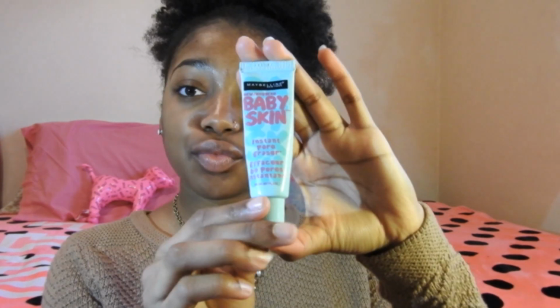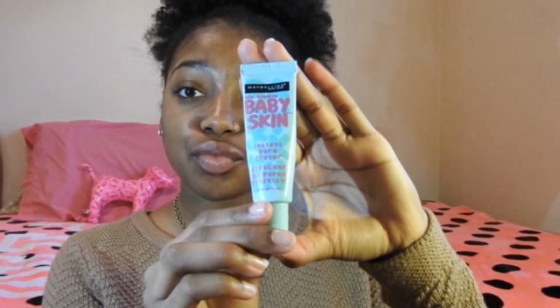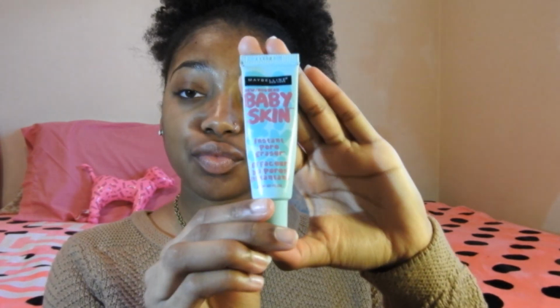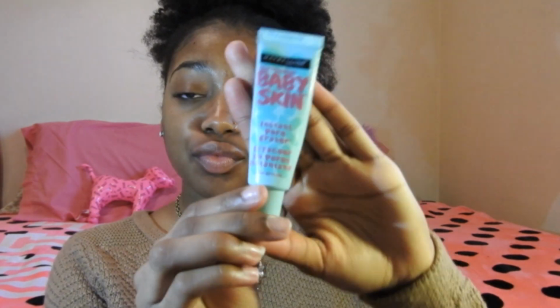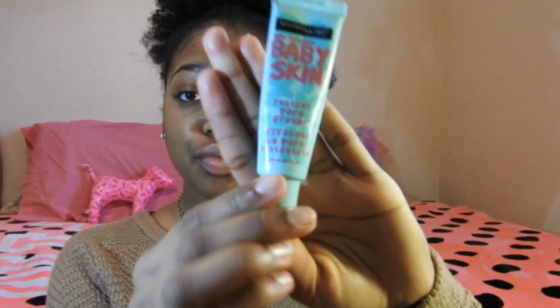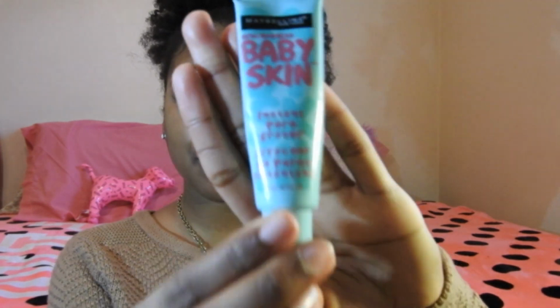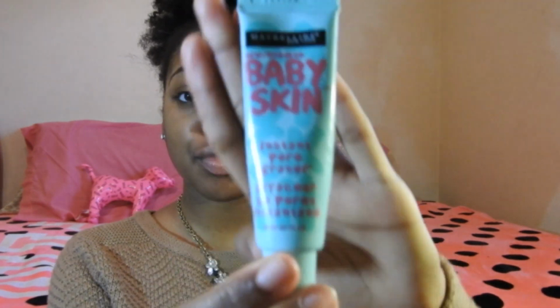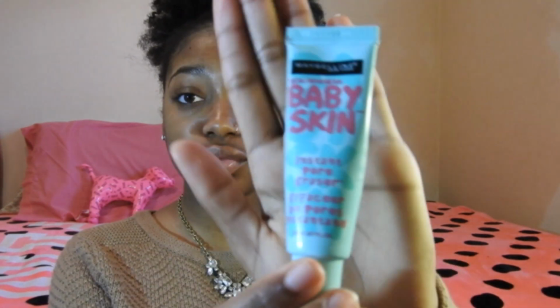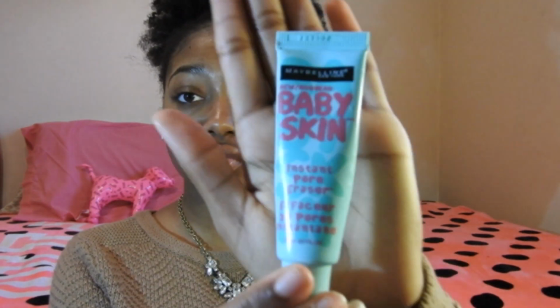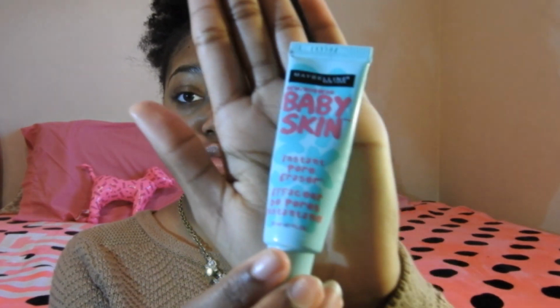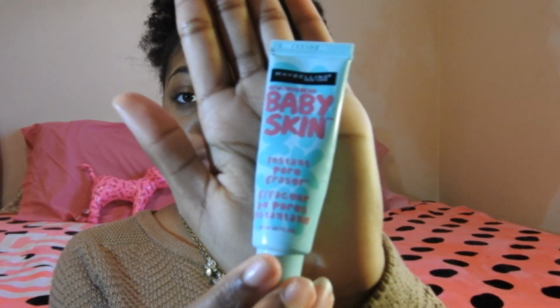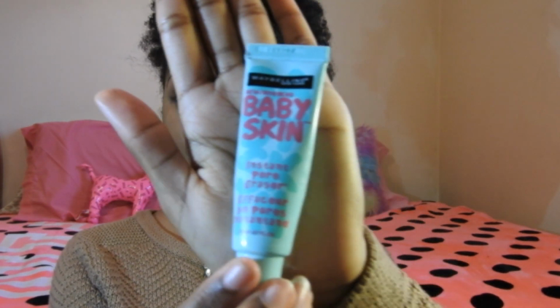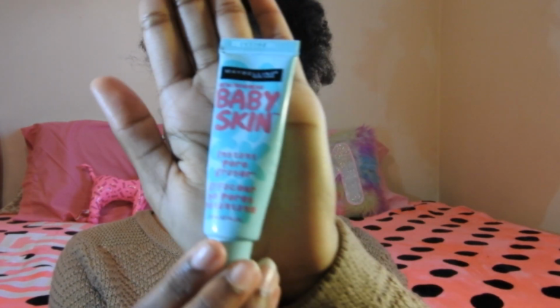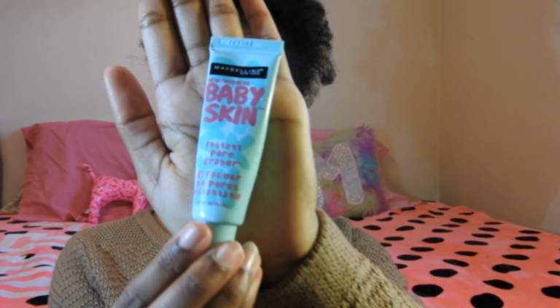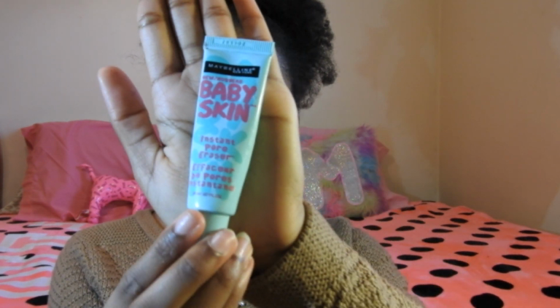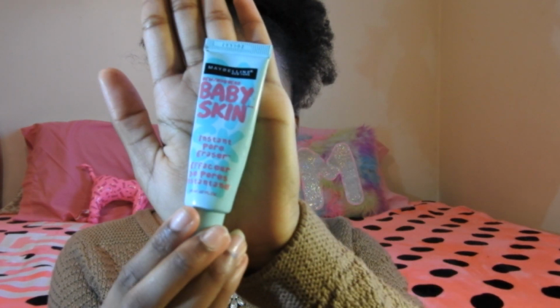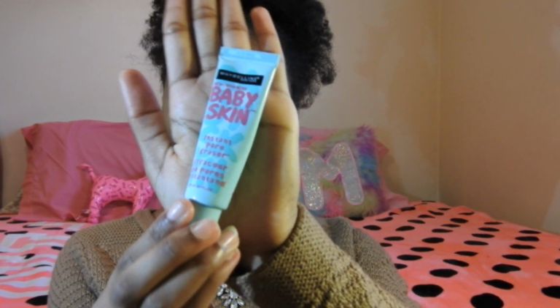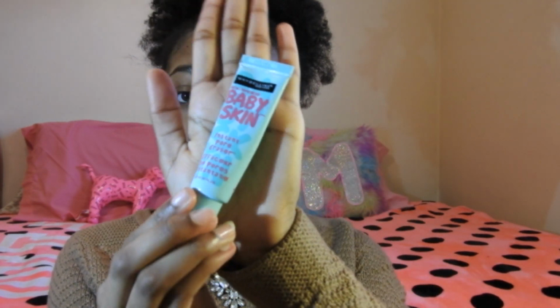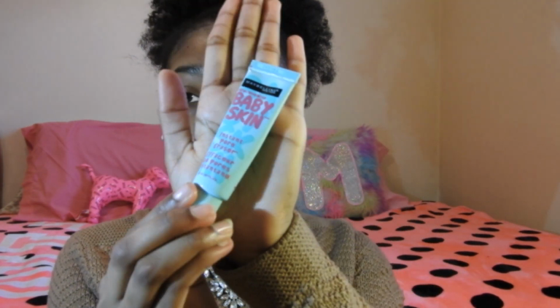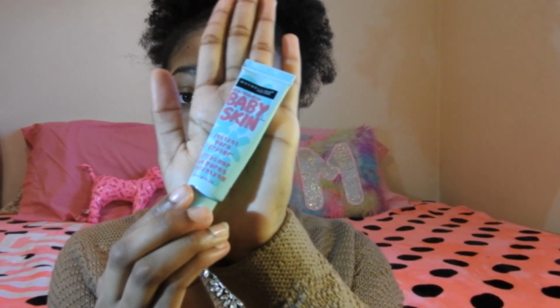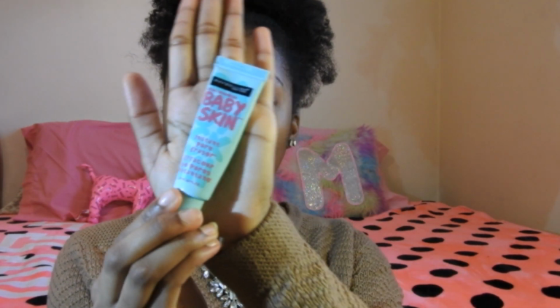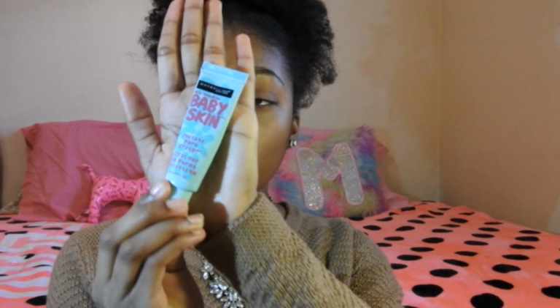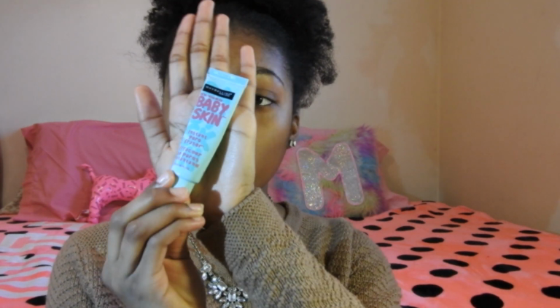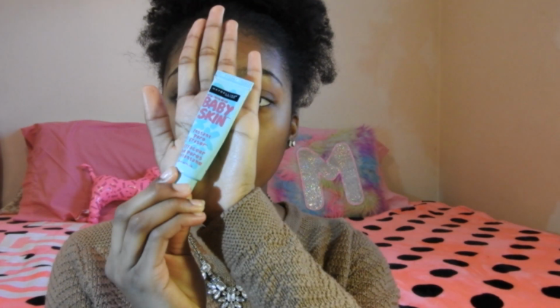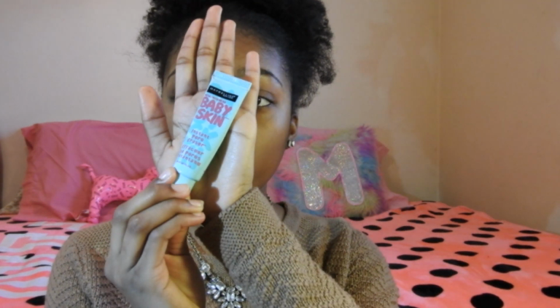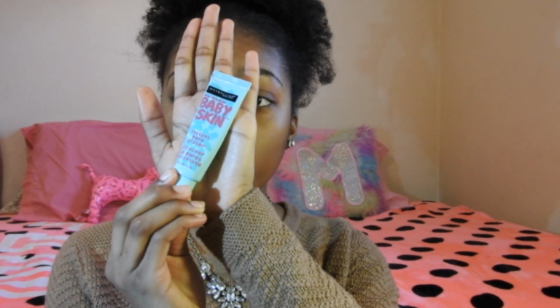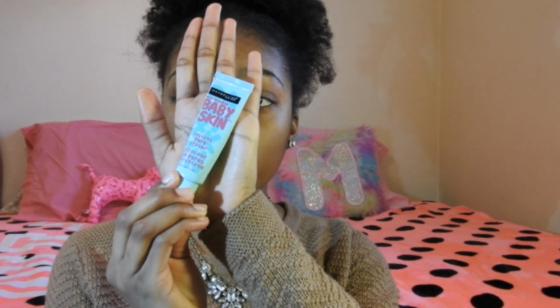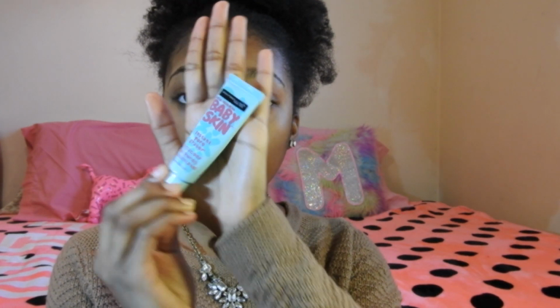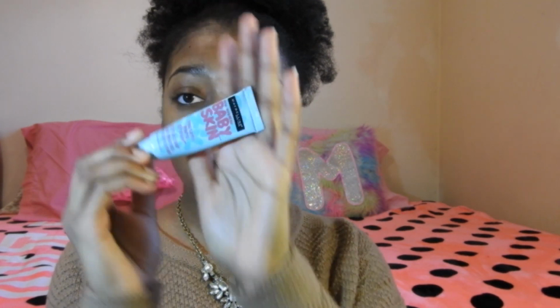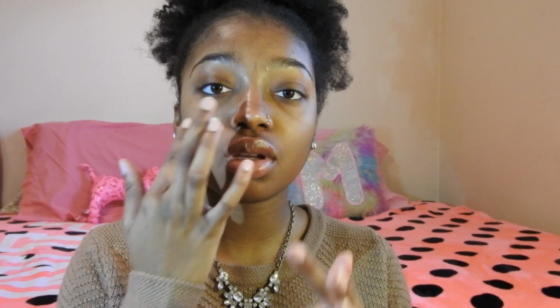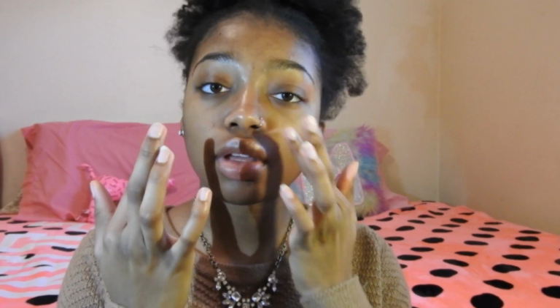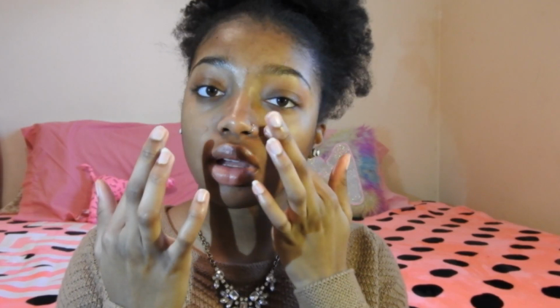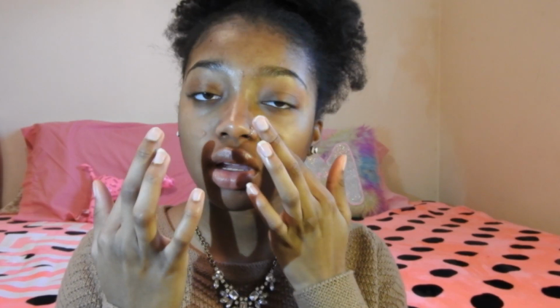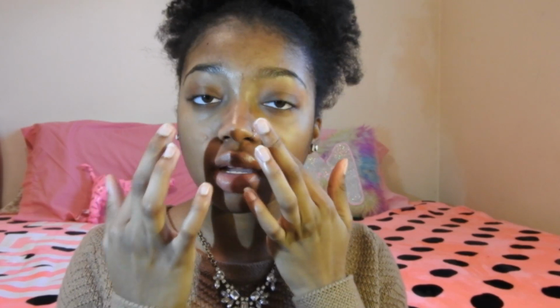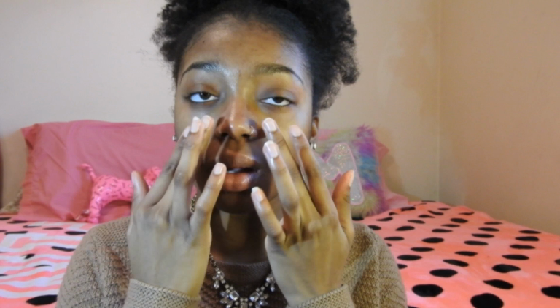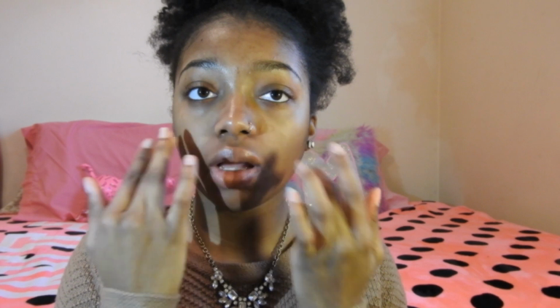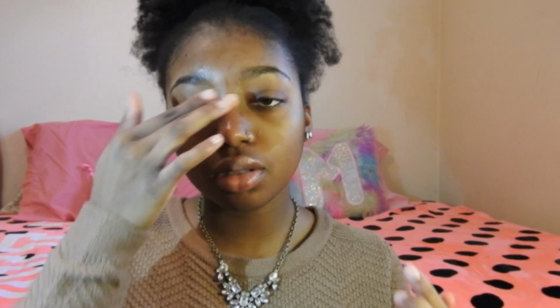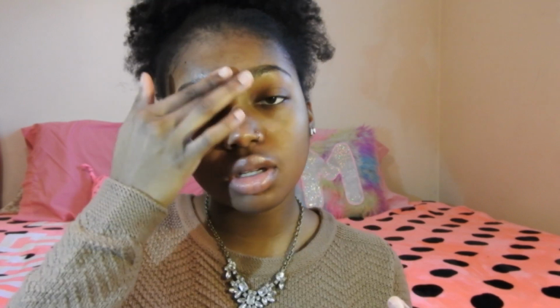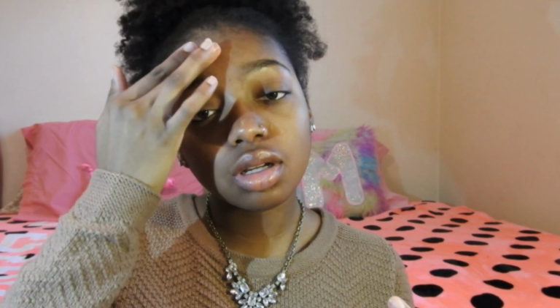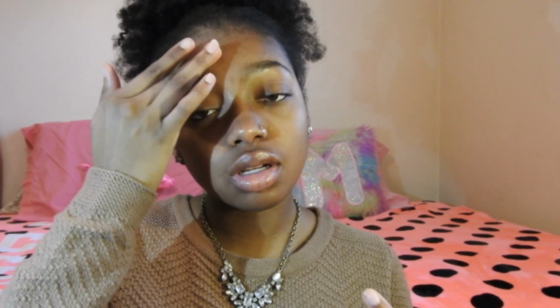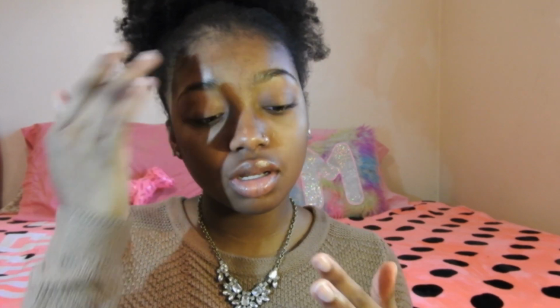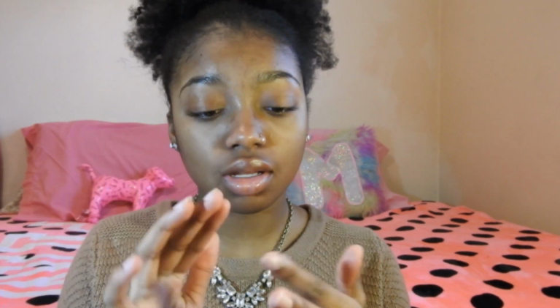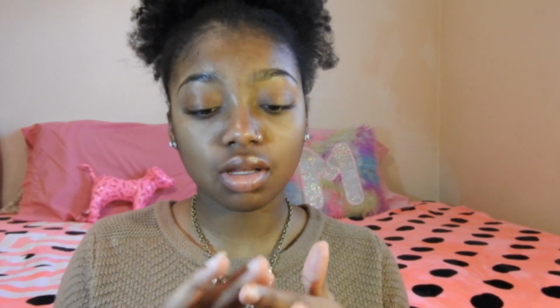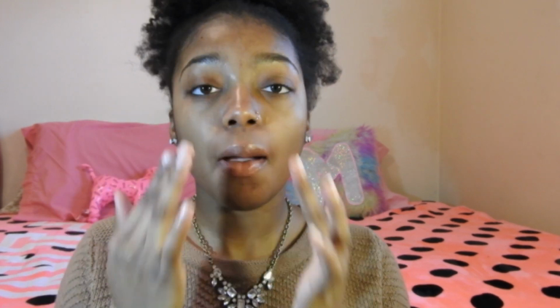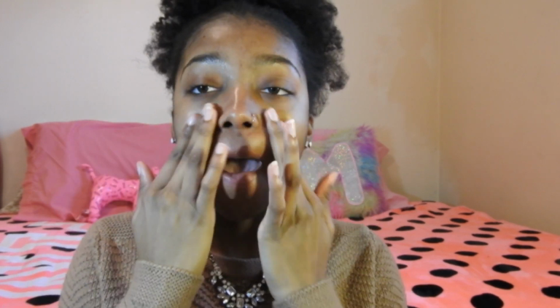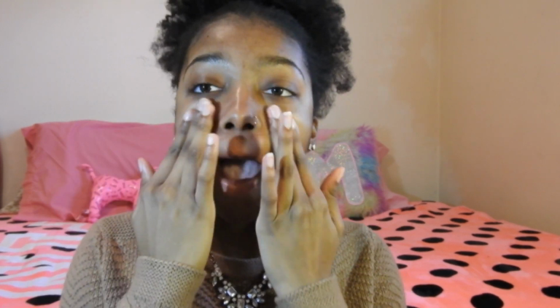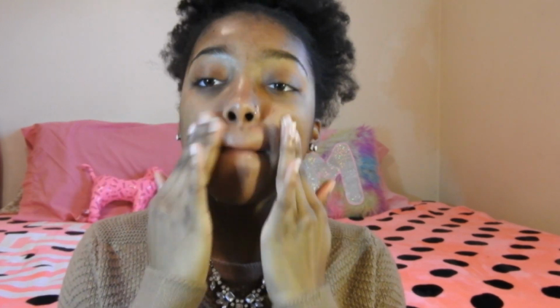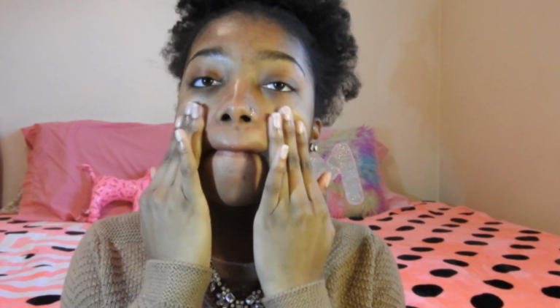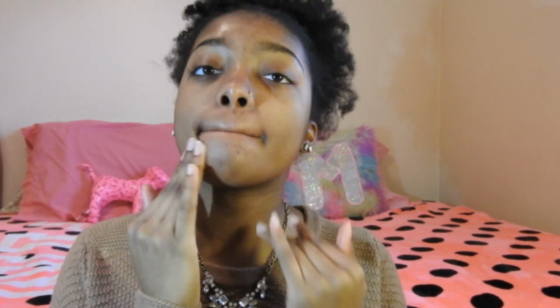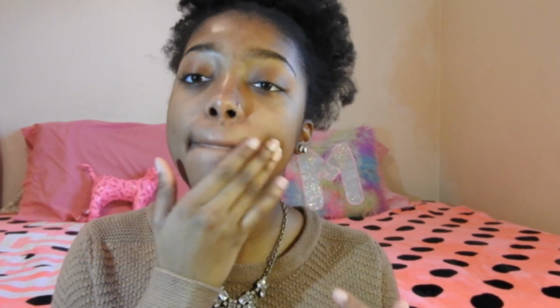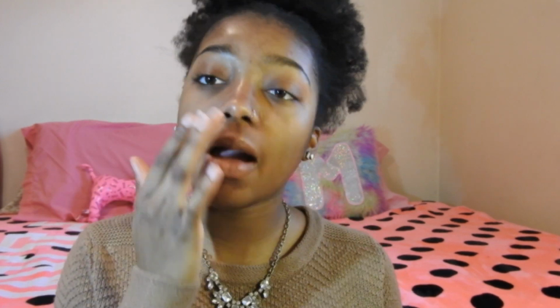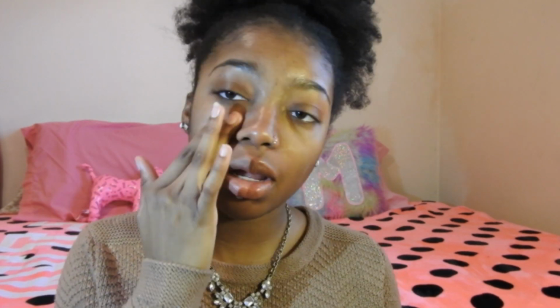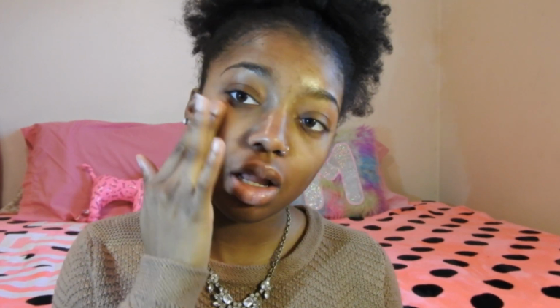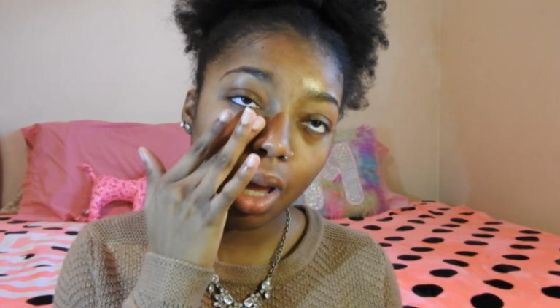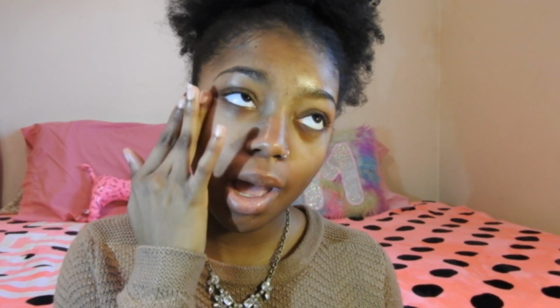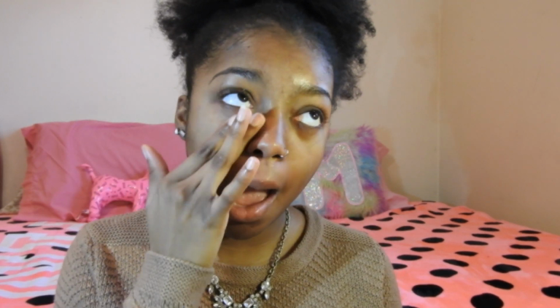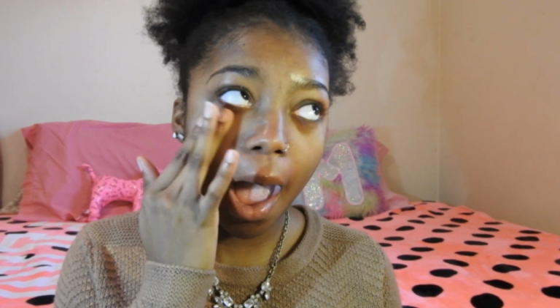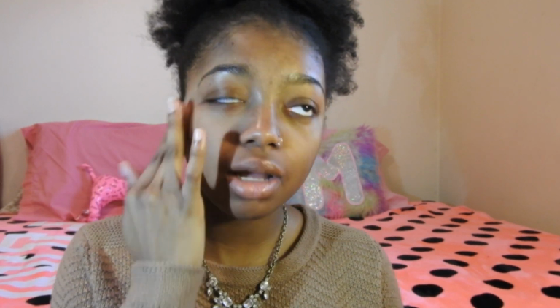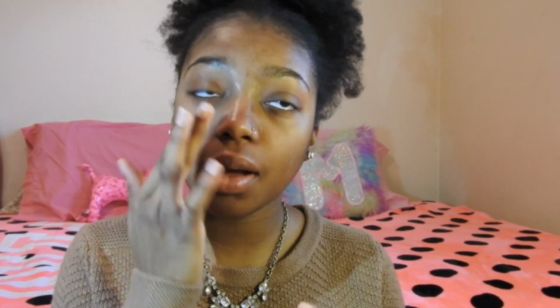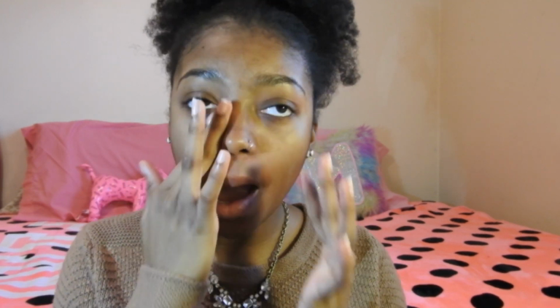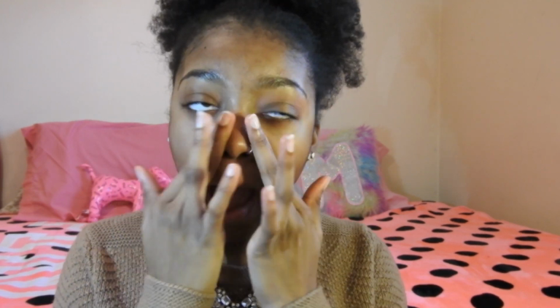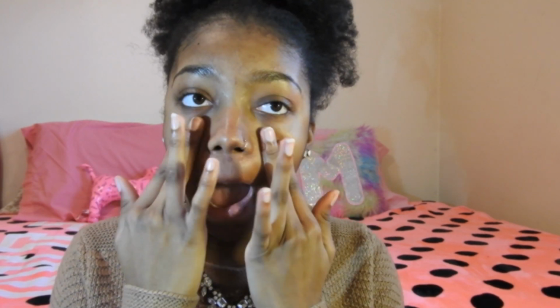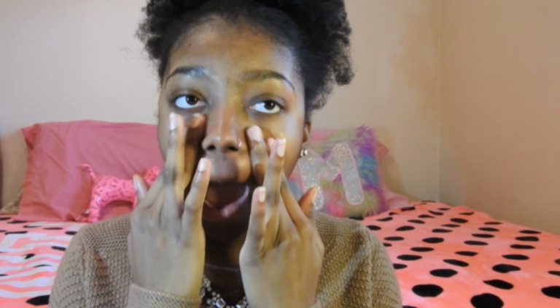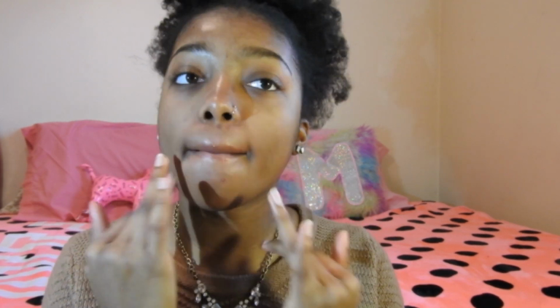Now I'm going to be using my favorite primer, which is the Baby Skin Primer by Maybelline. I'm just going to apply the primer where I get the most oily.